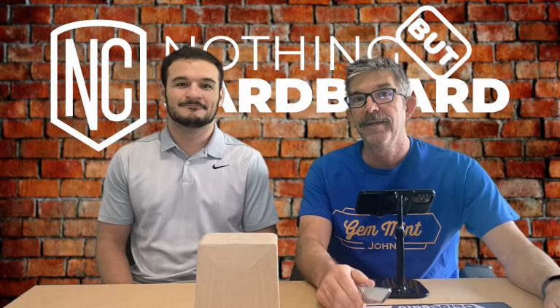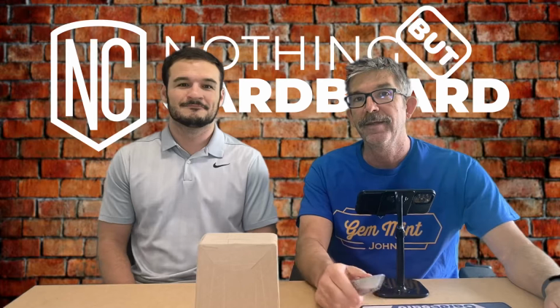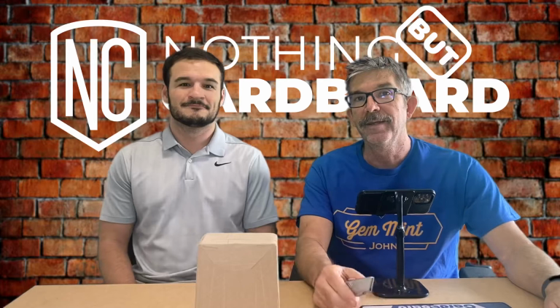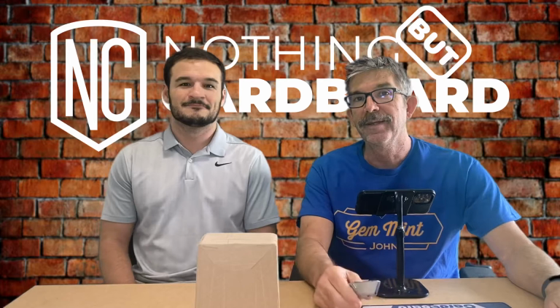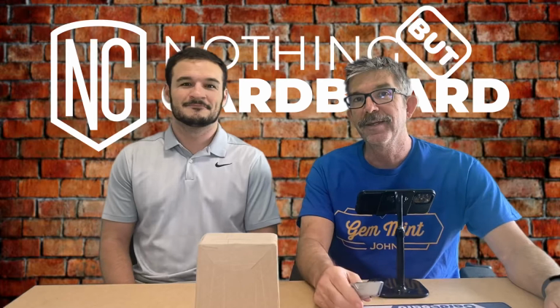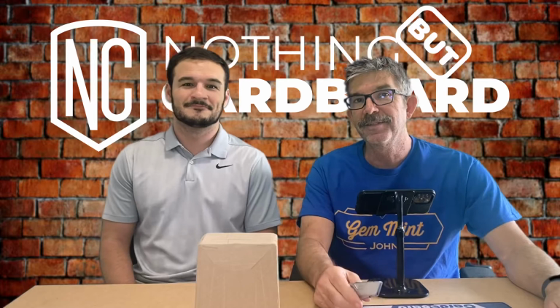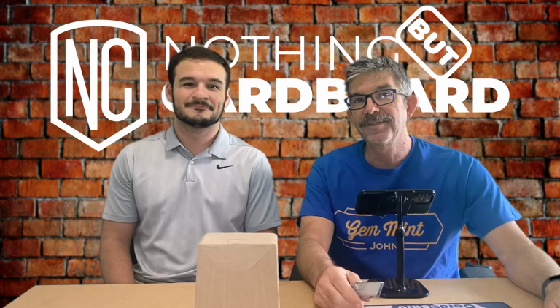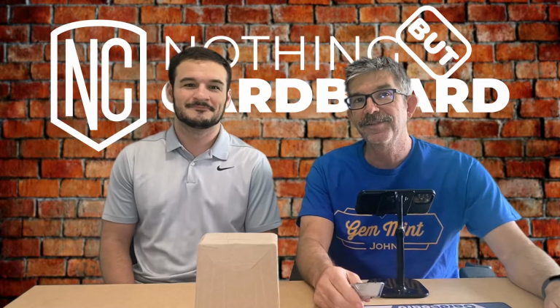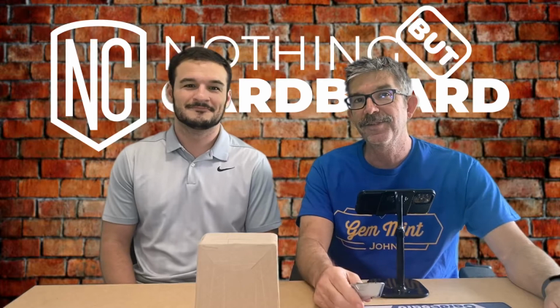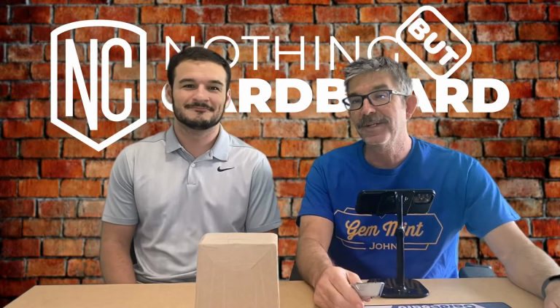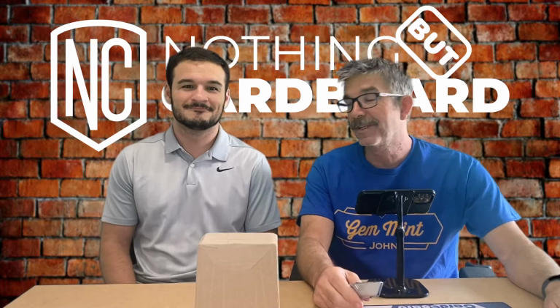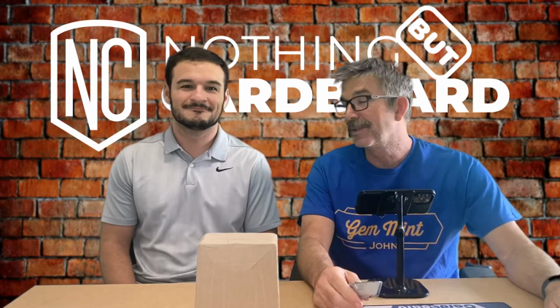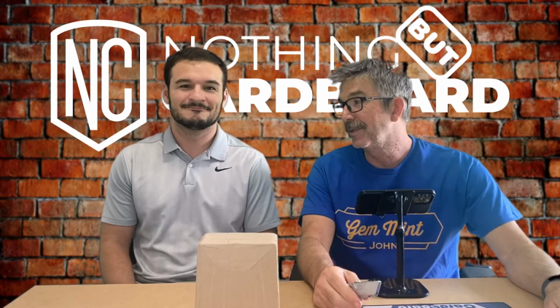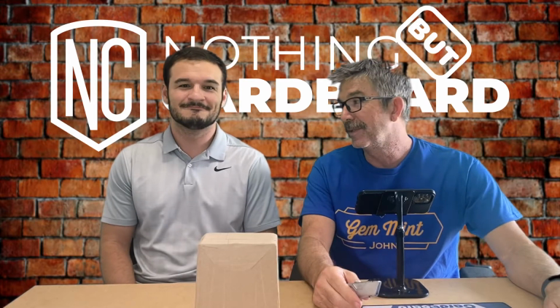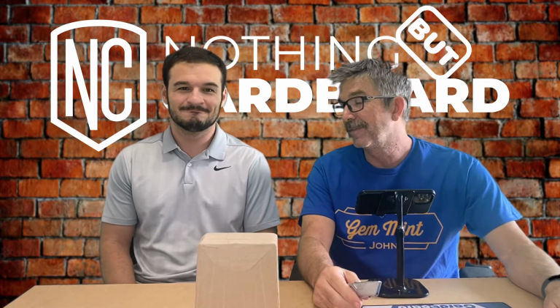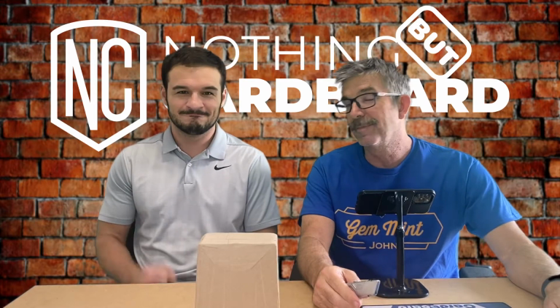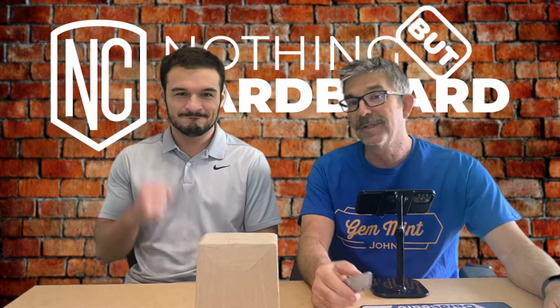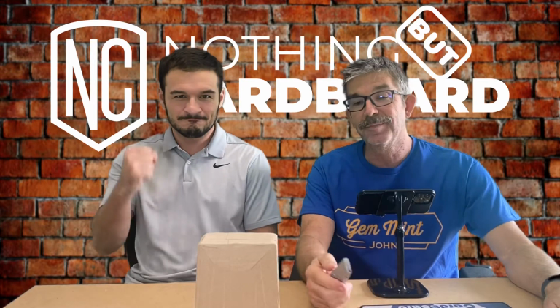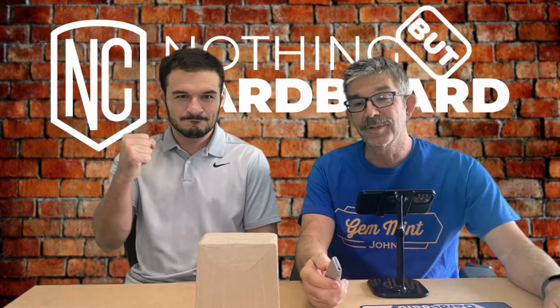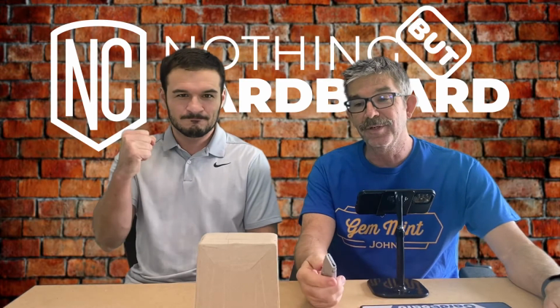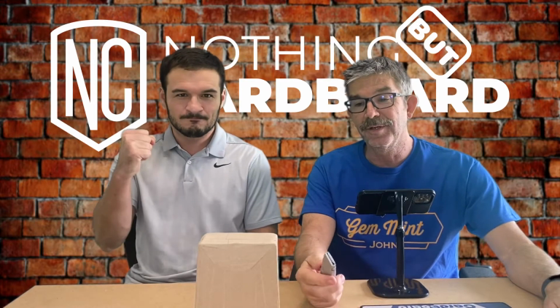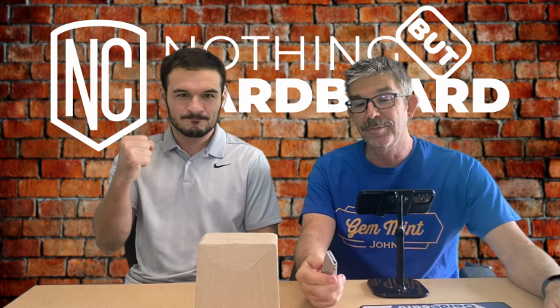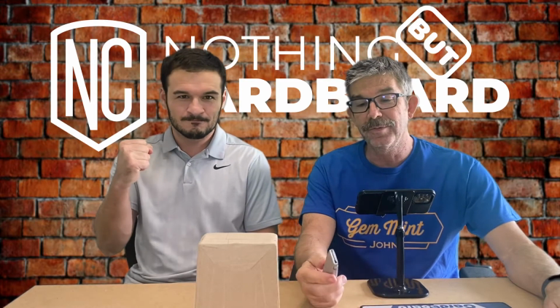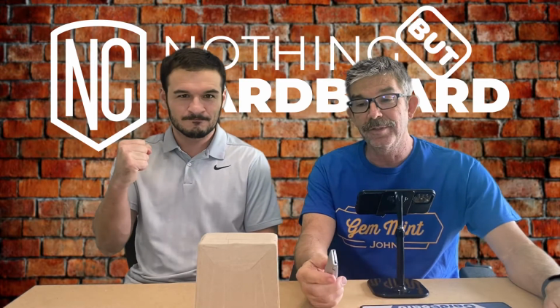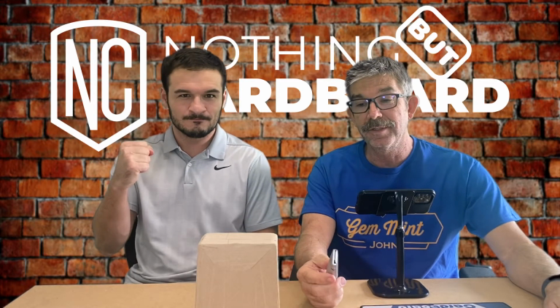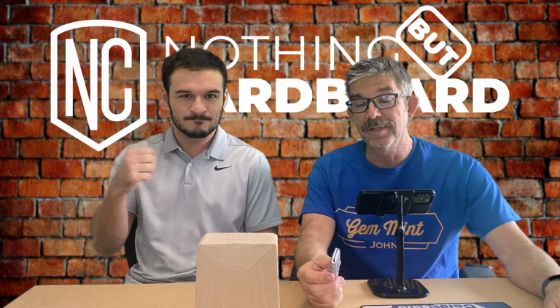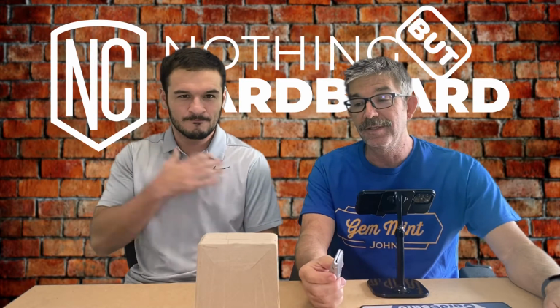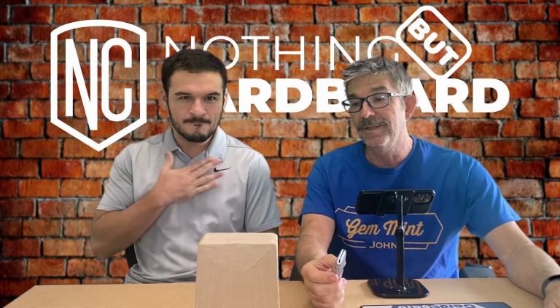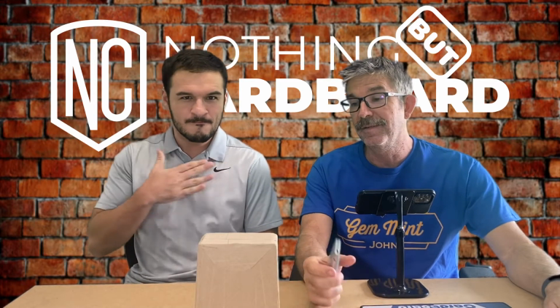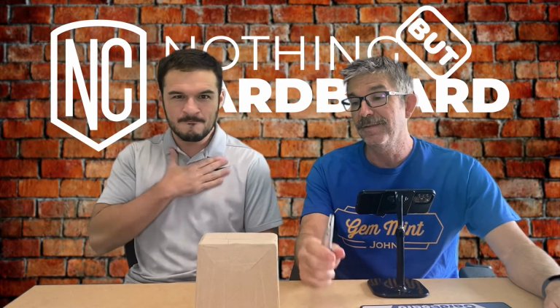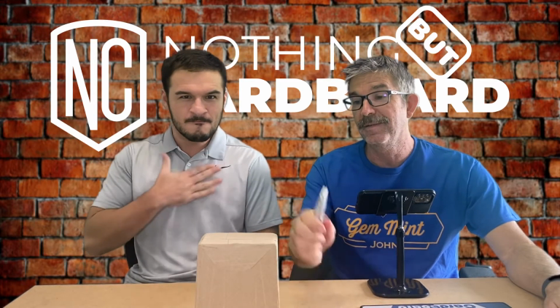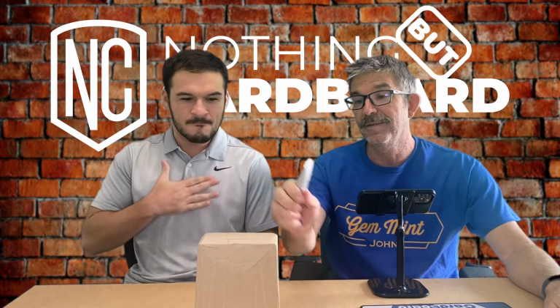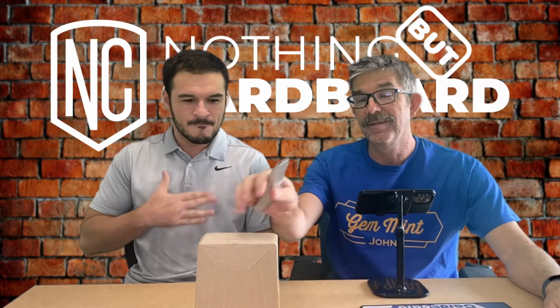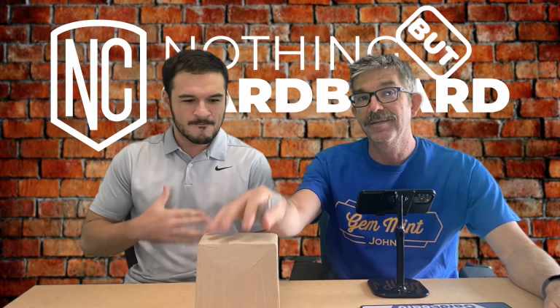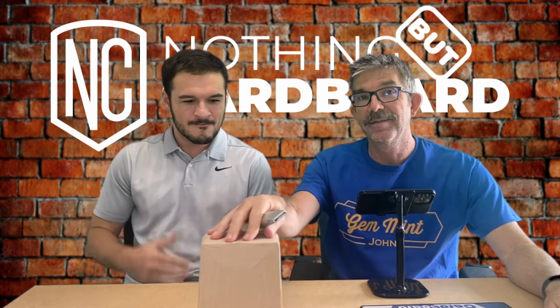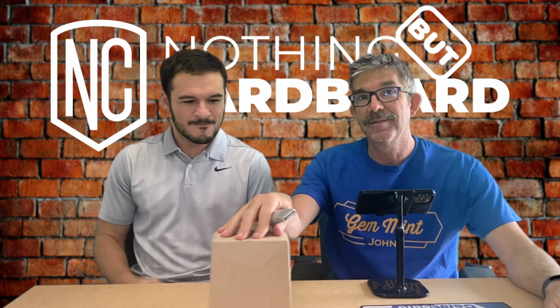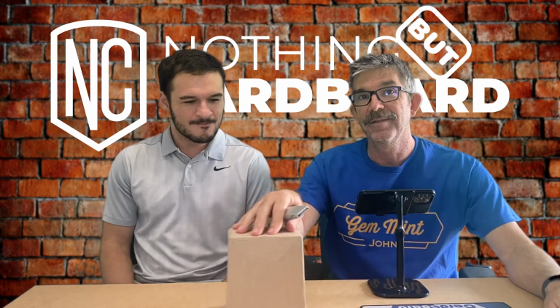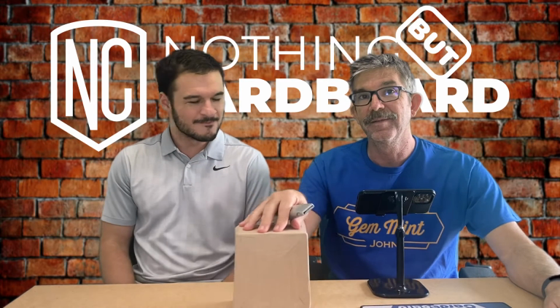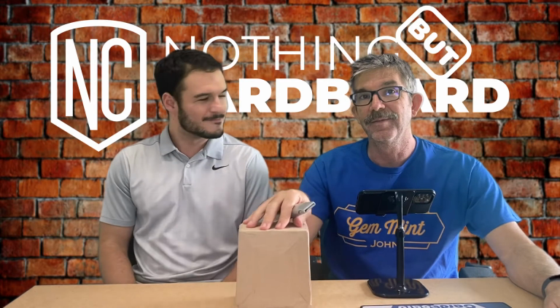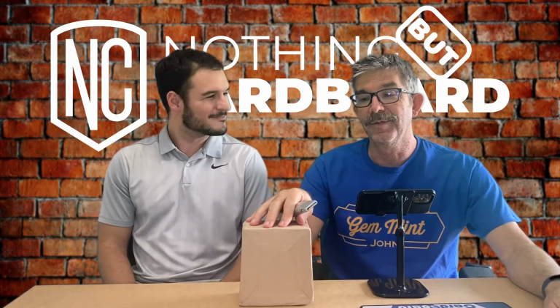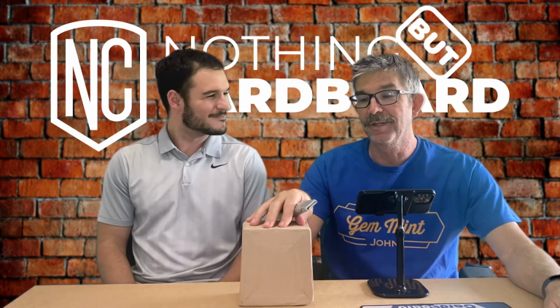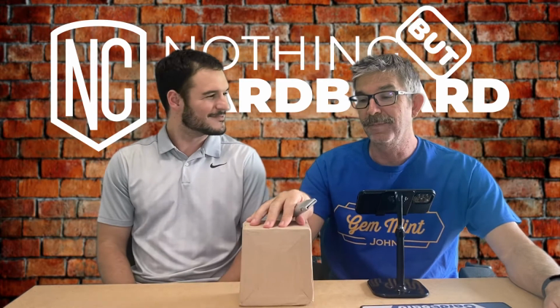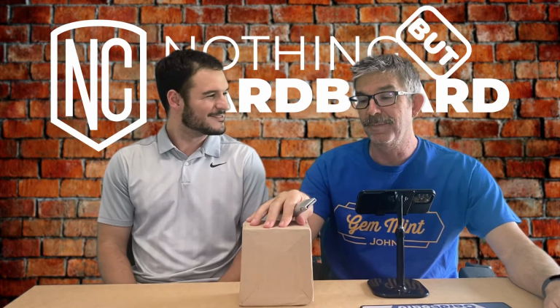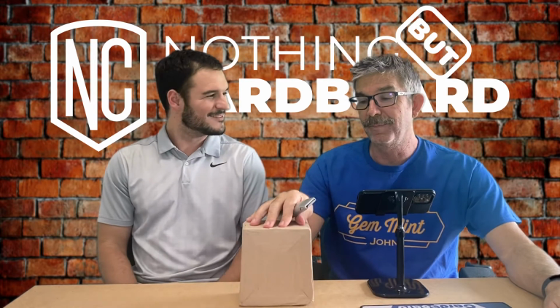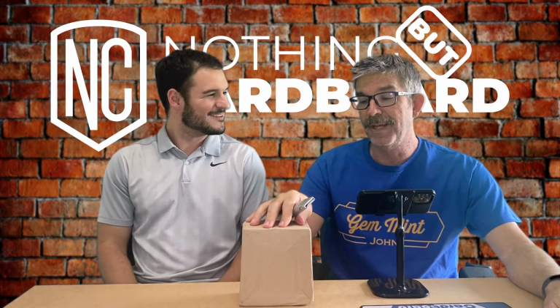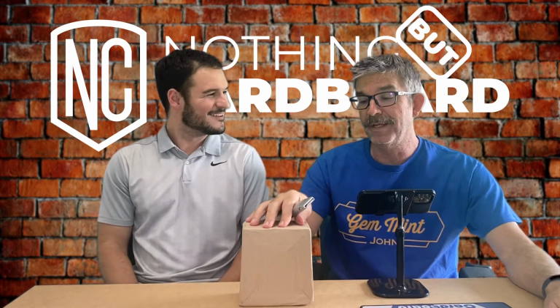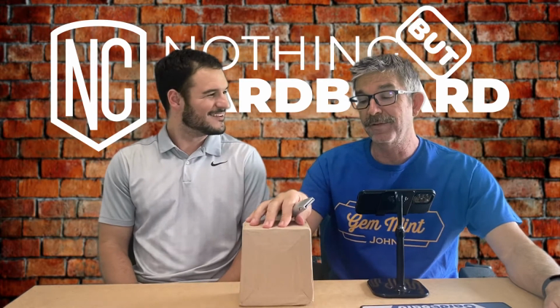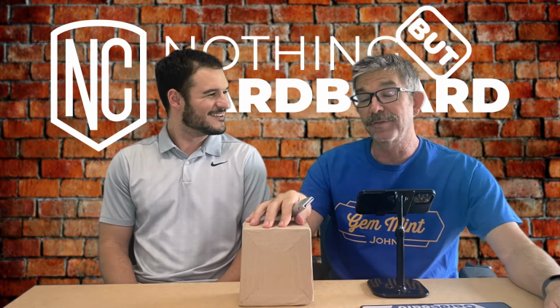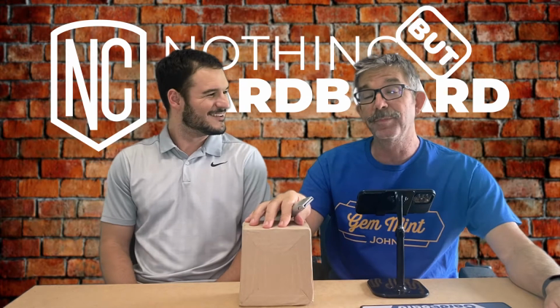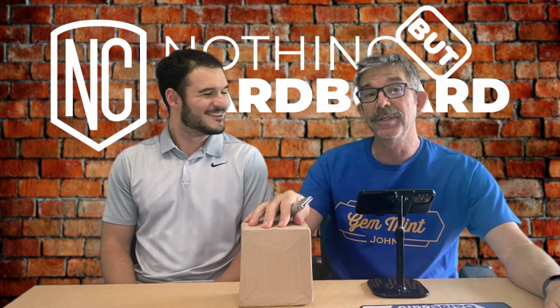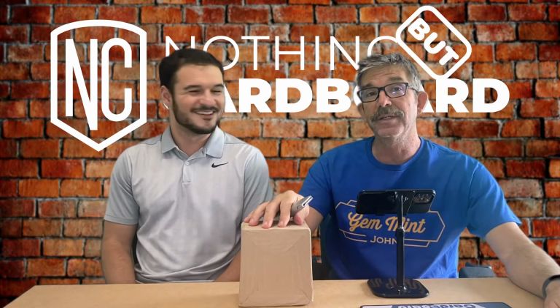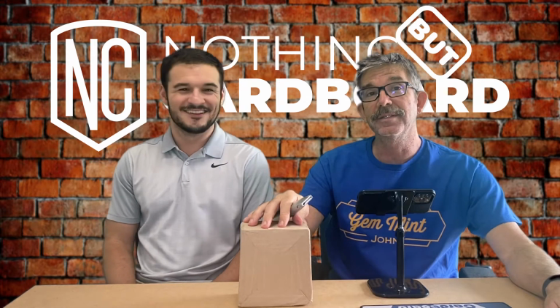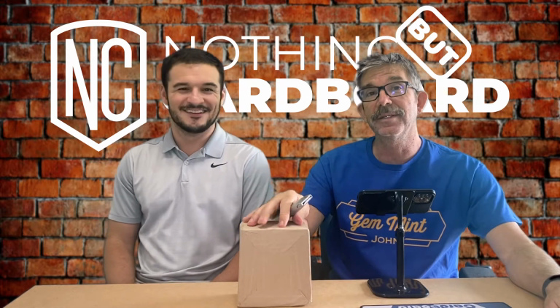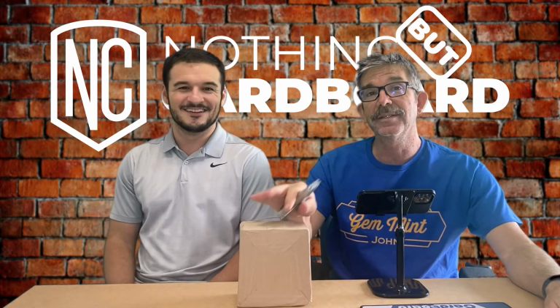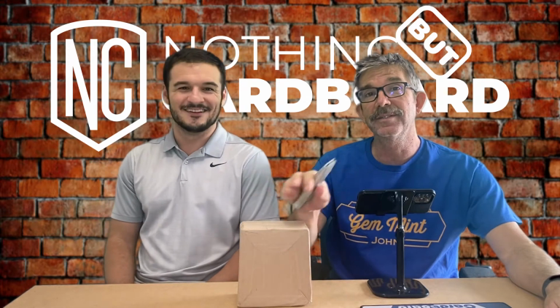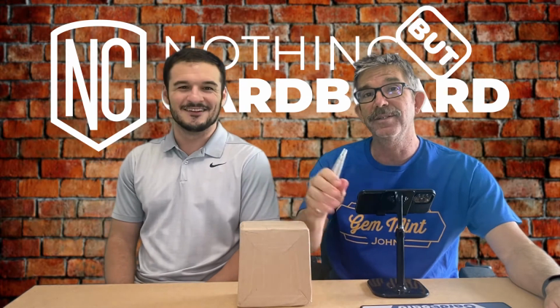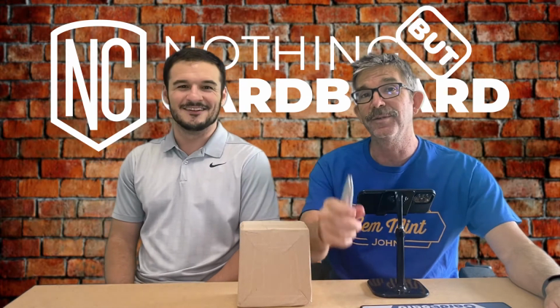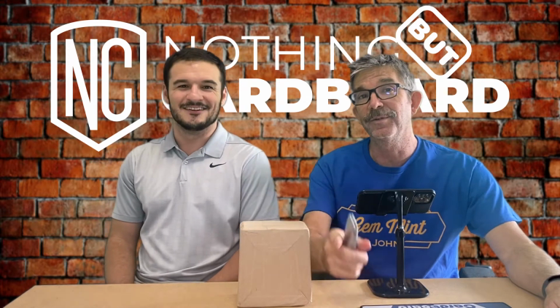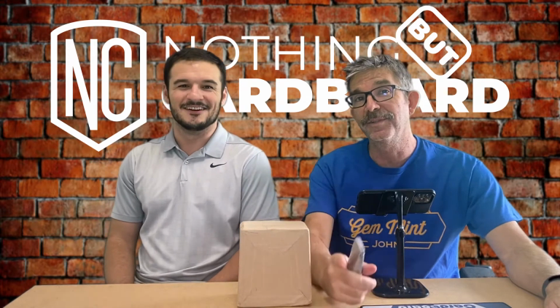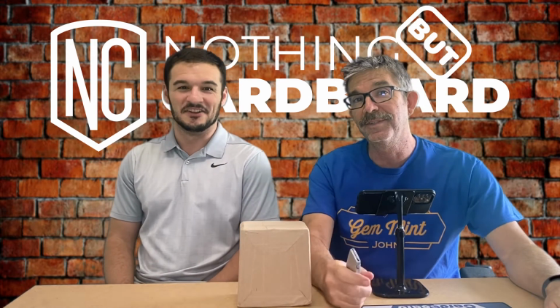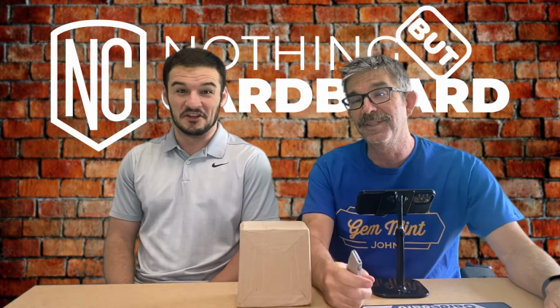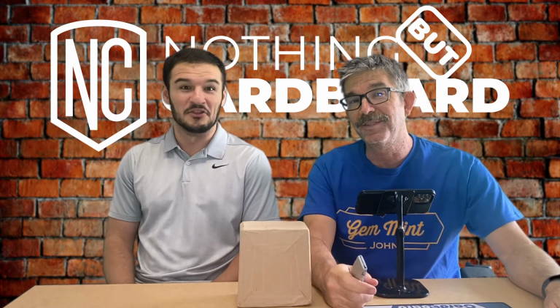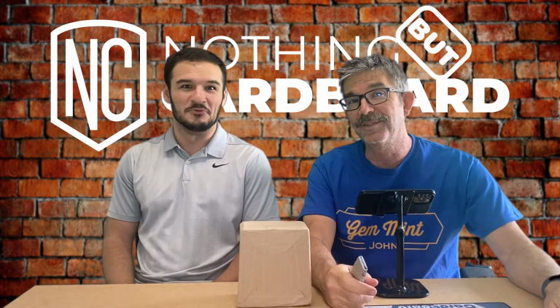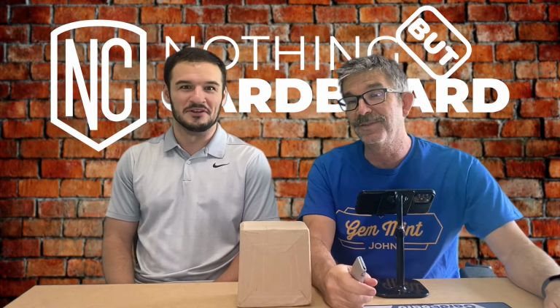Hey guys, John and Cody here from Nothing But Cardboard, and we got a package from PSA, so stay tuned.